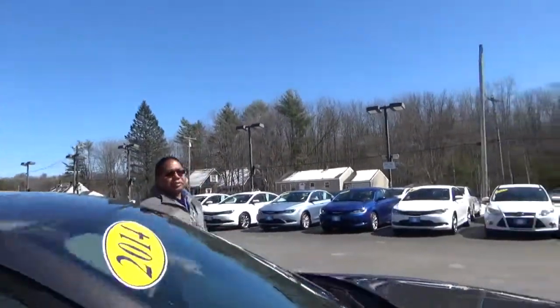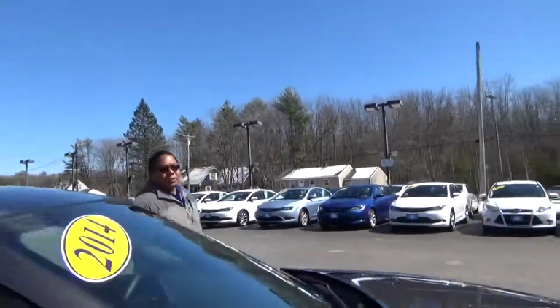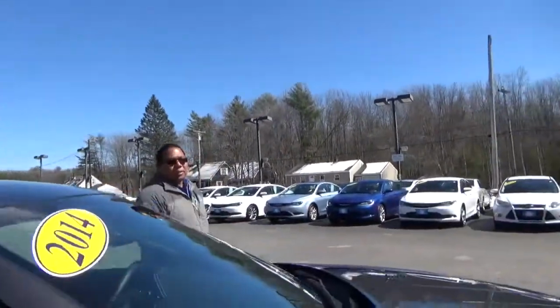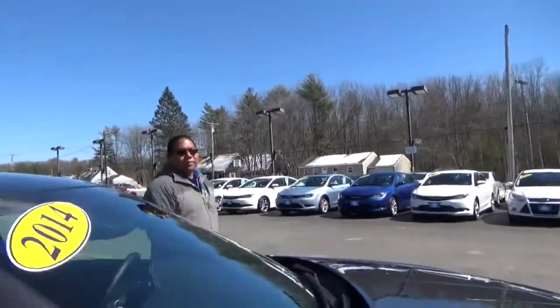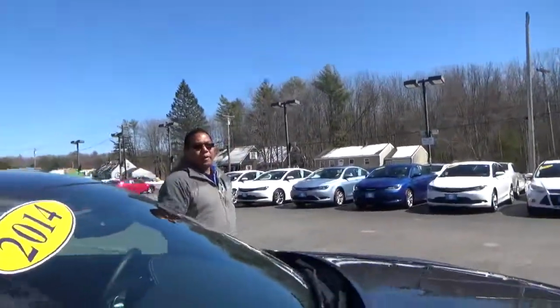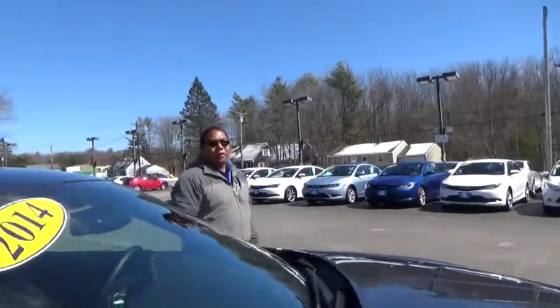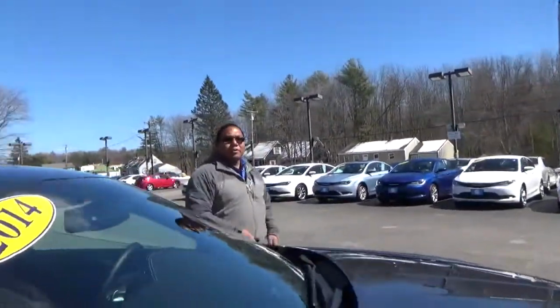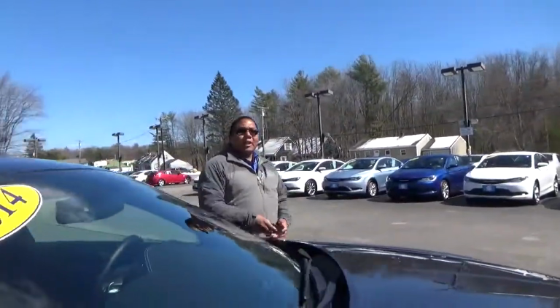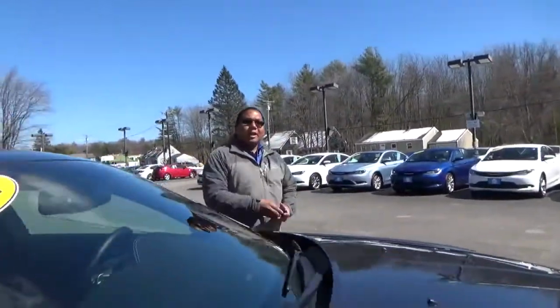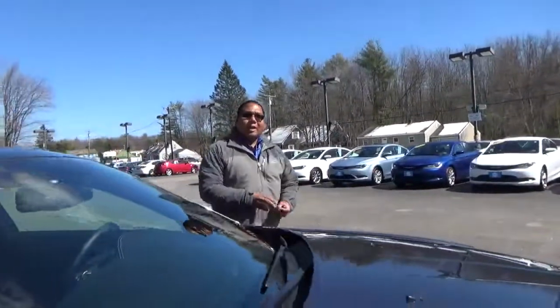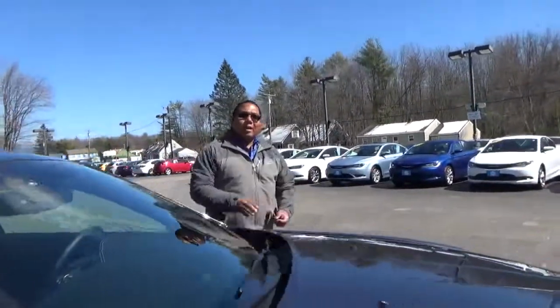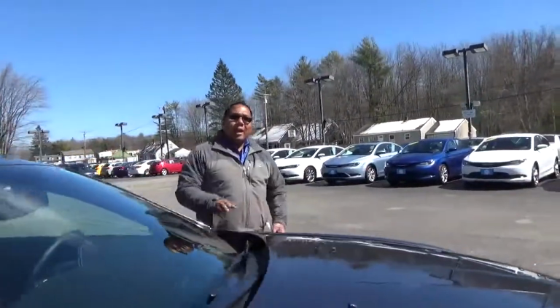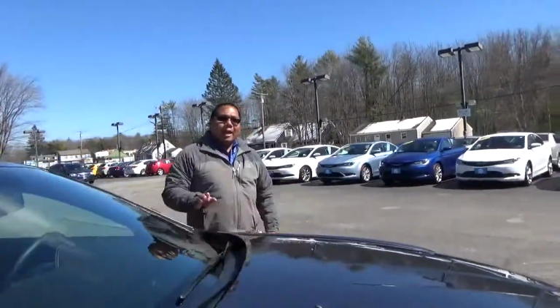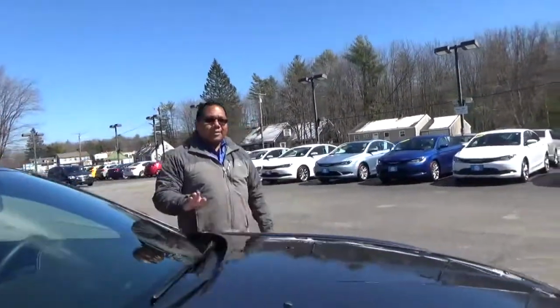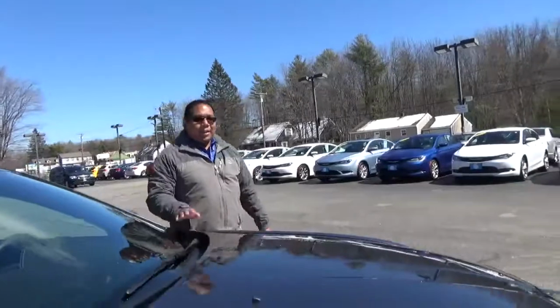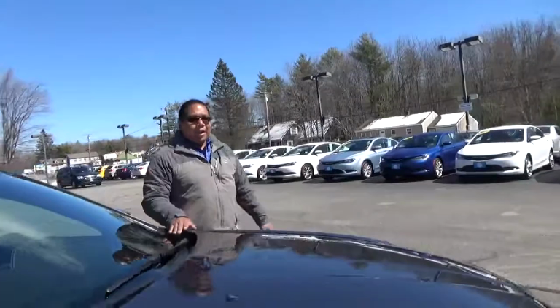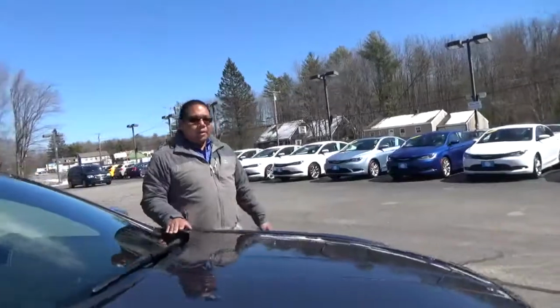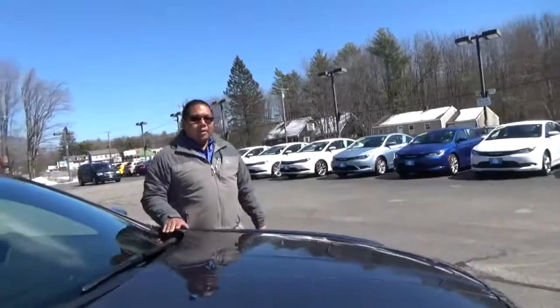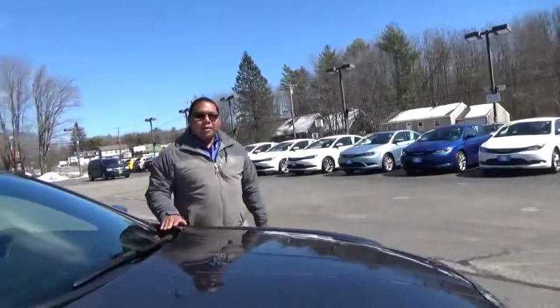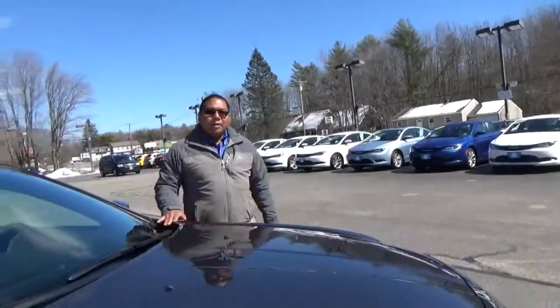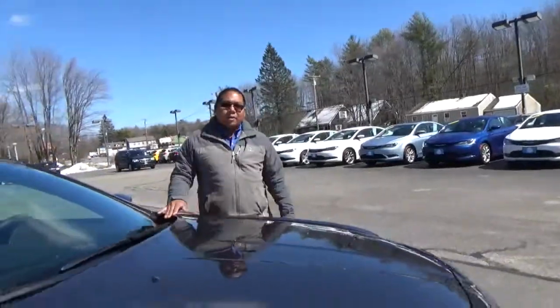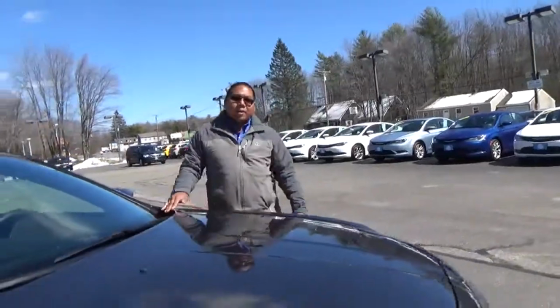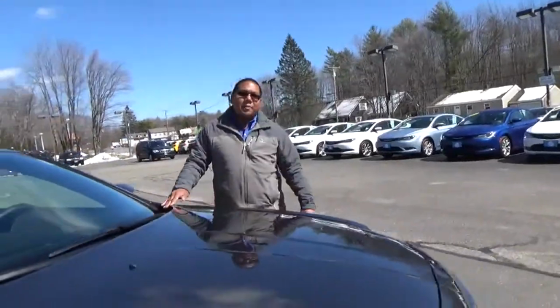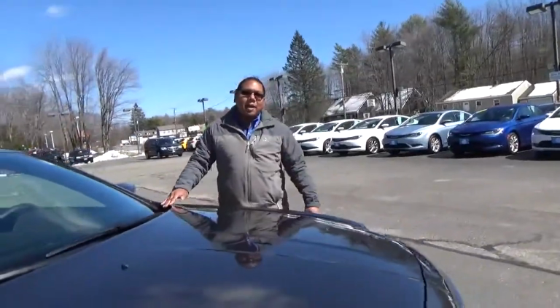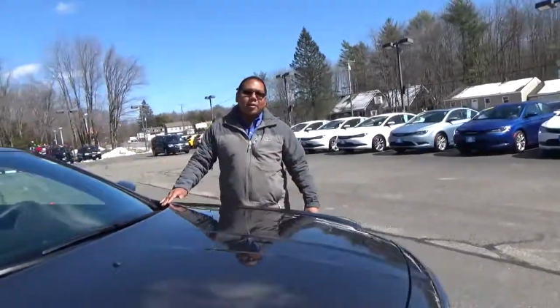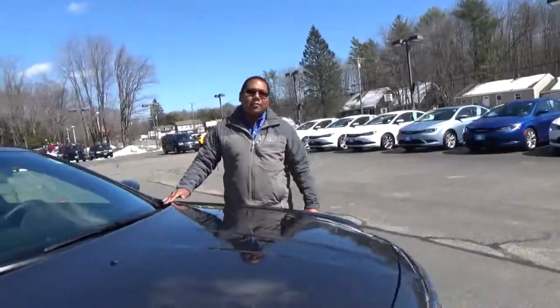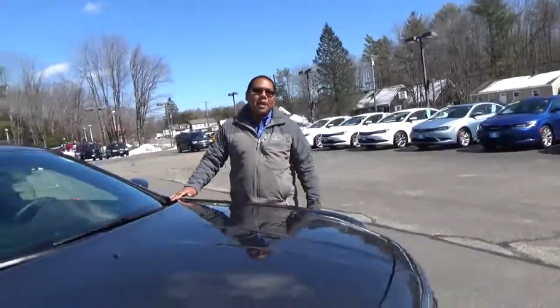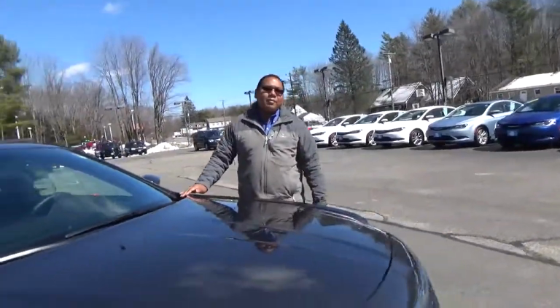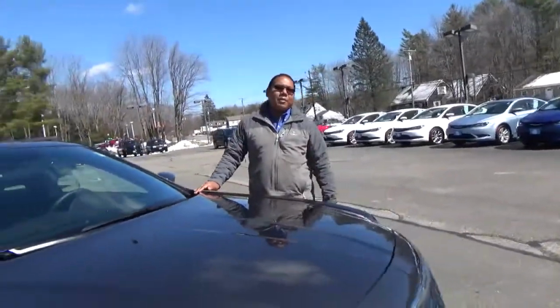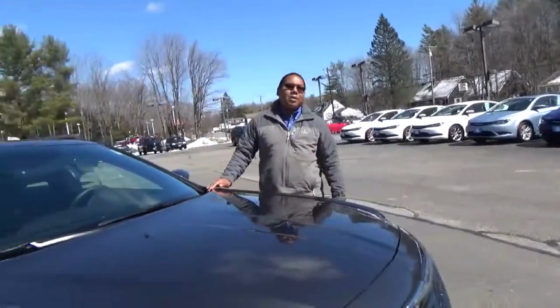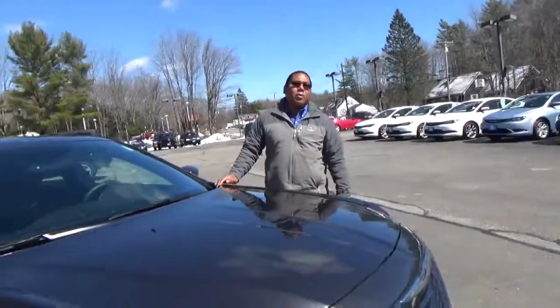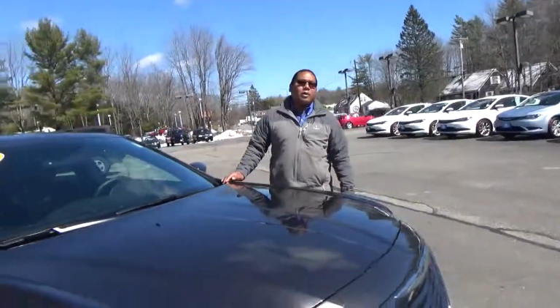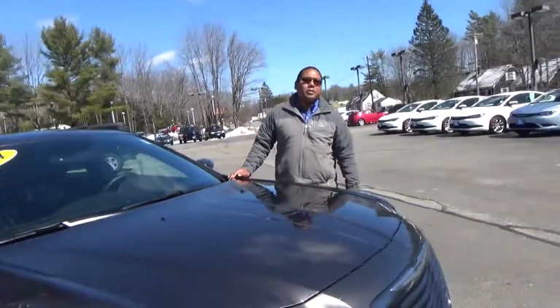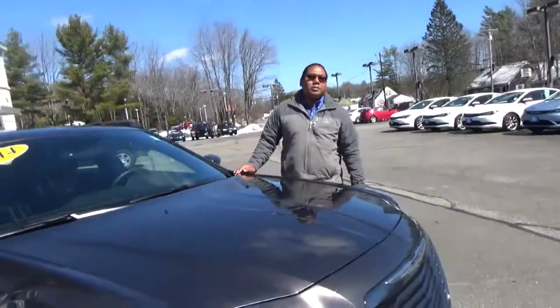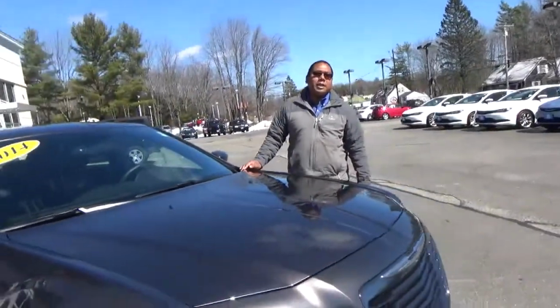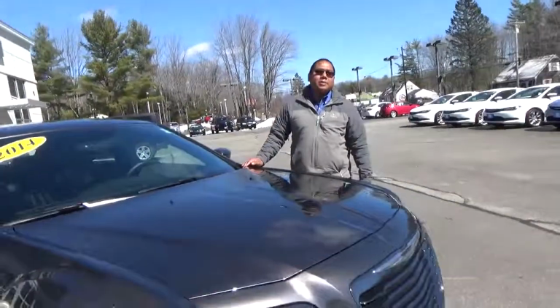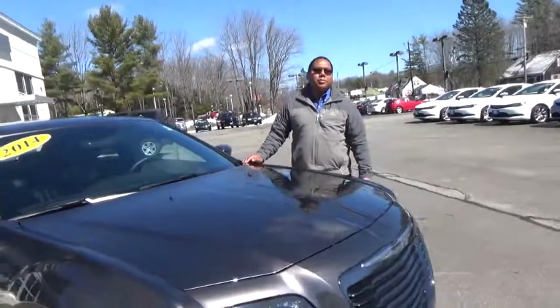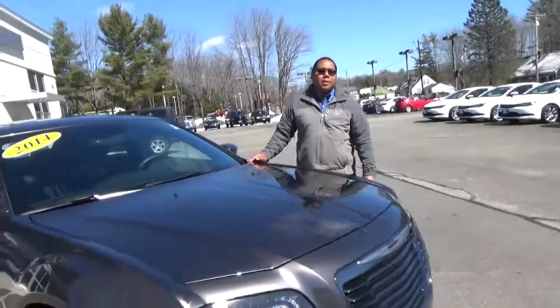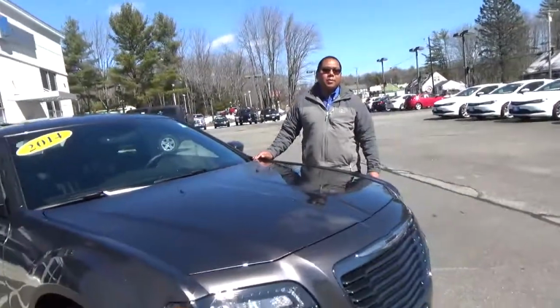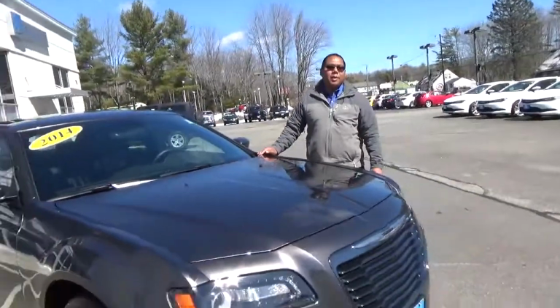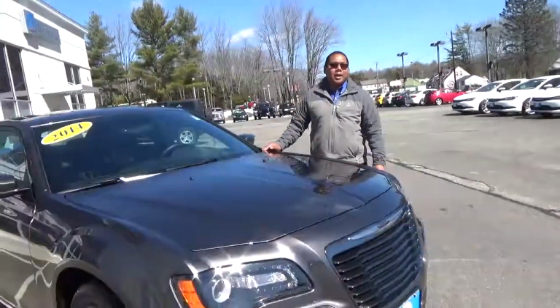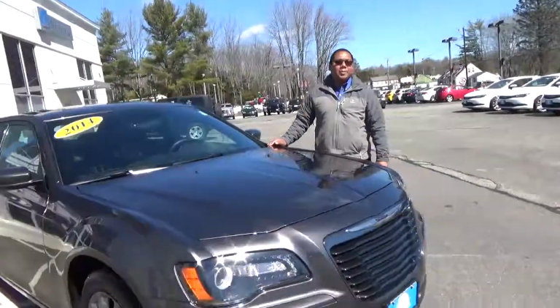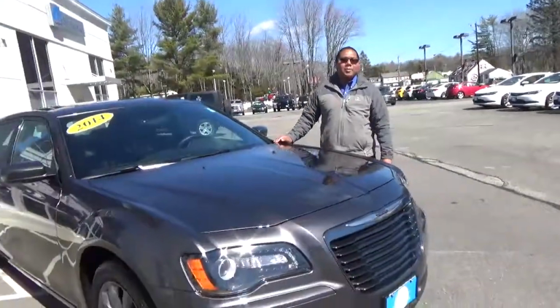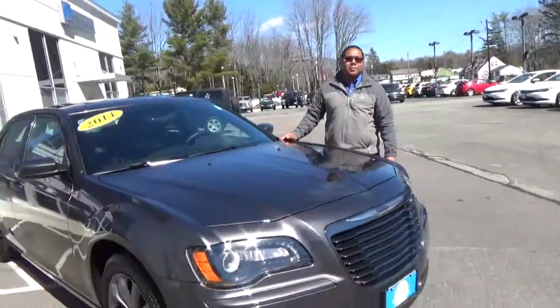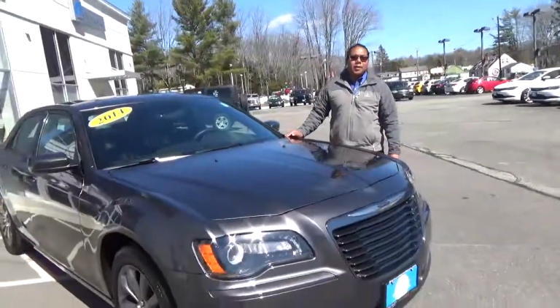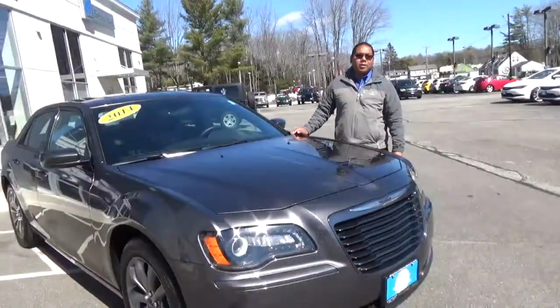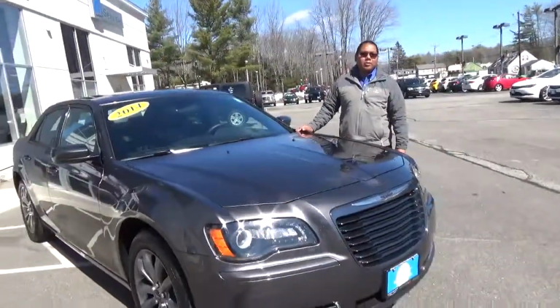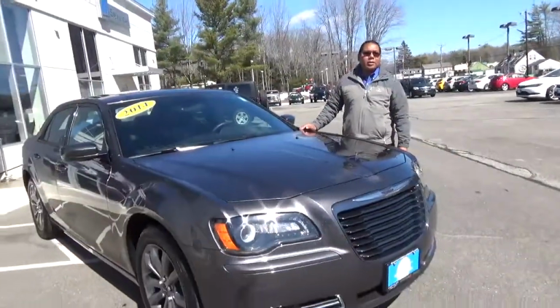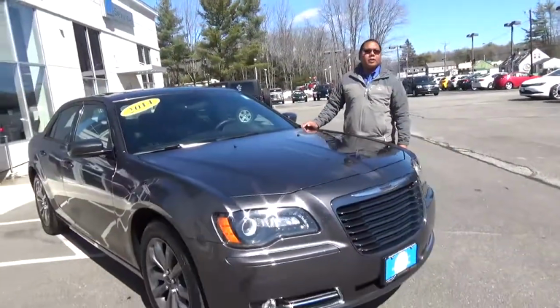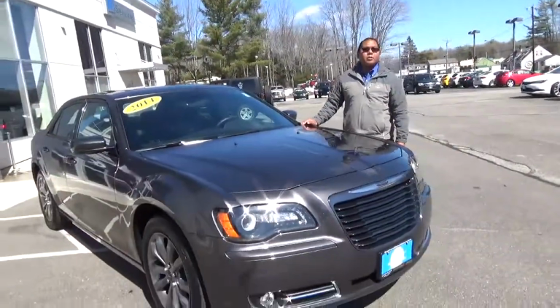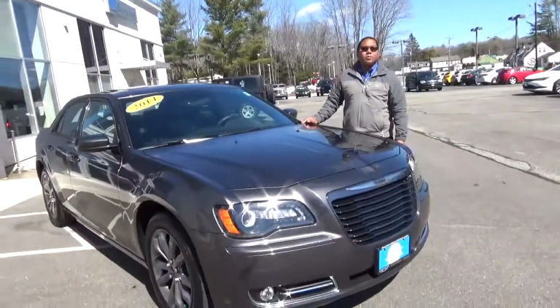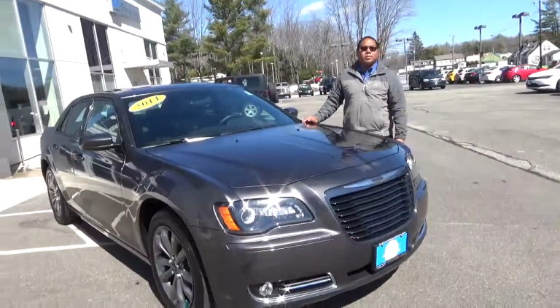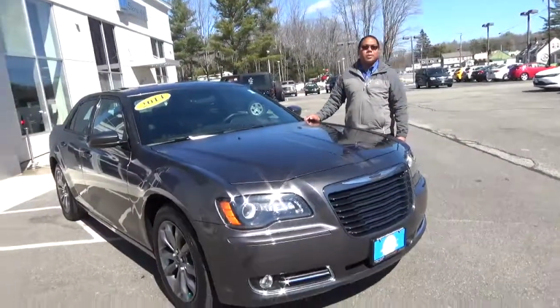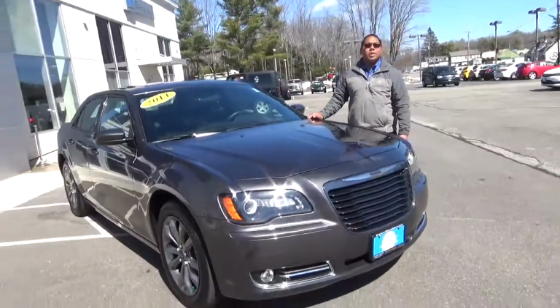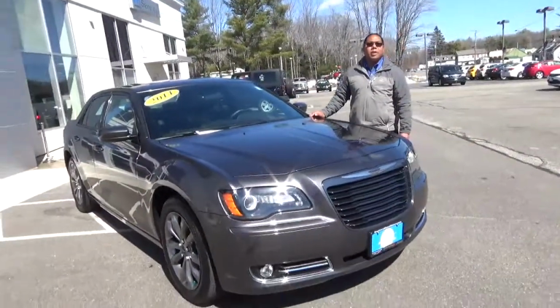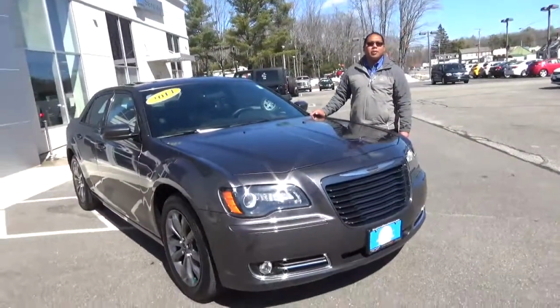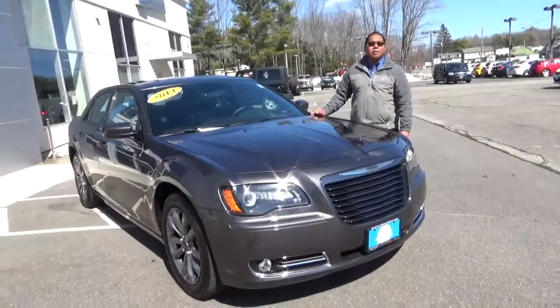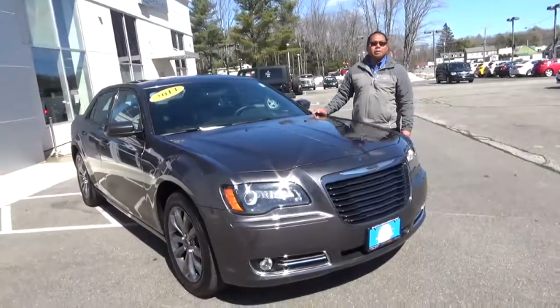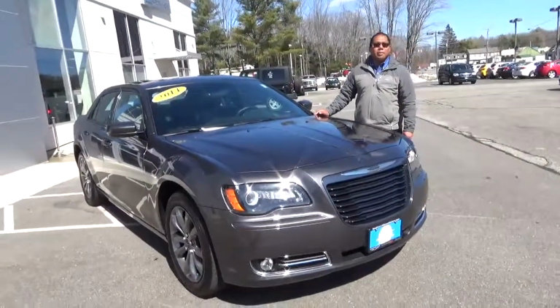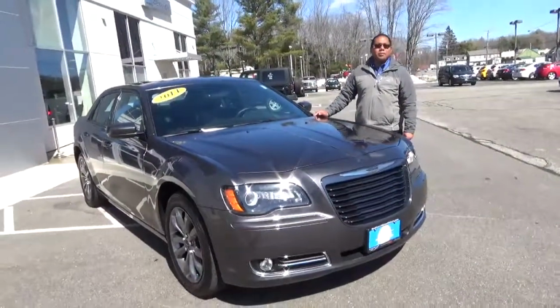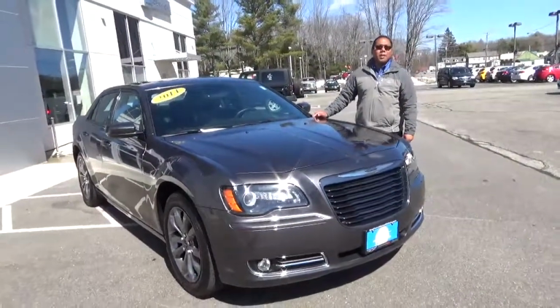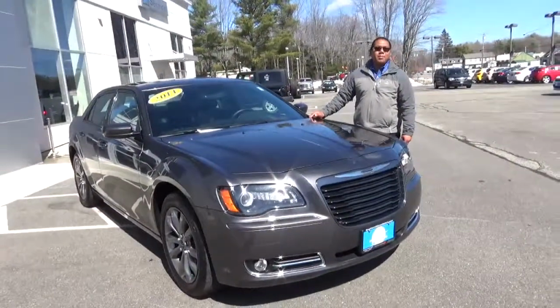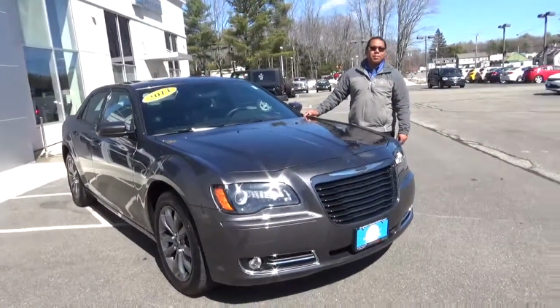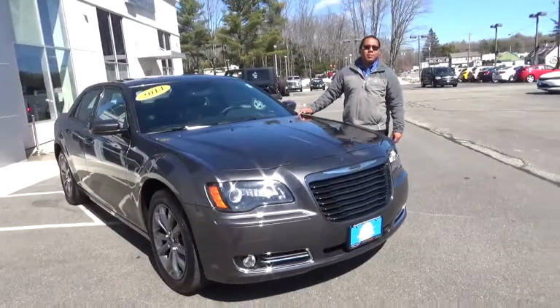This vehicle is not going to last long. Come down if you have any questions, ask me. My name is Michael and we'll see you here at Southern Maine Motors.